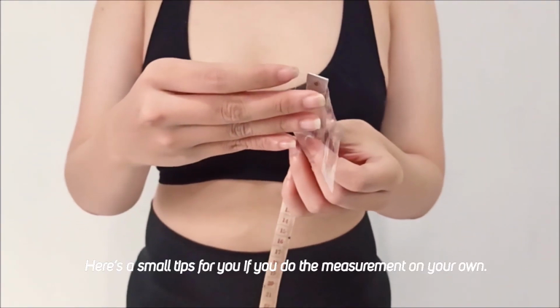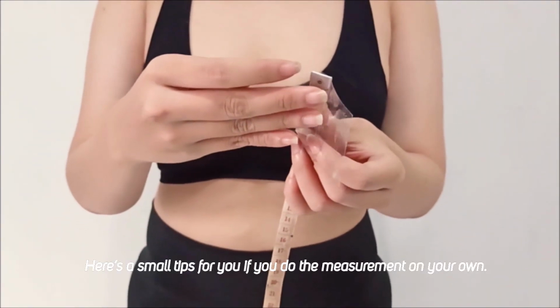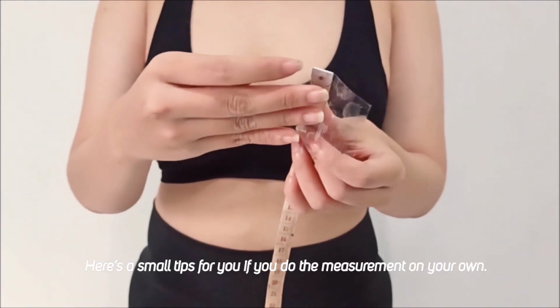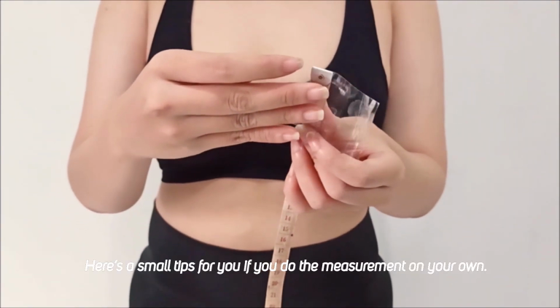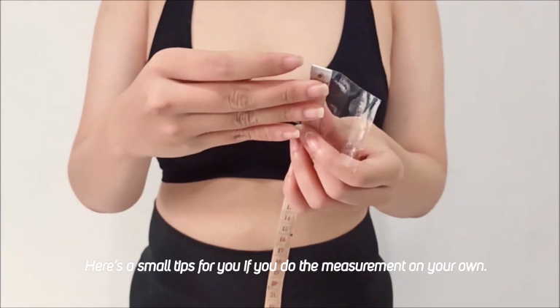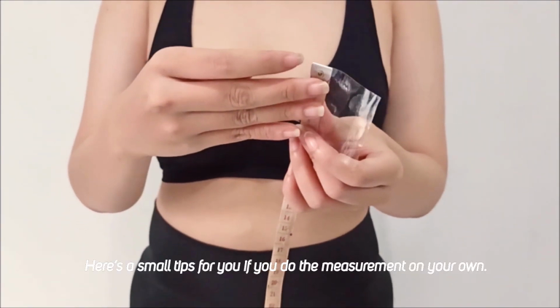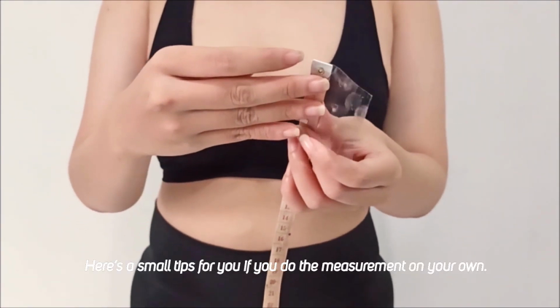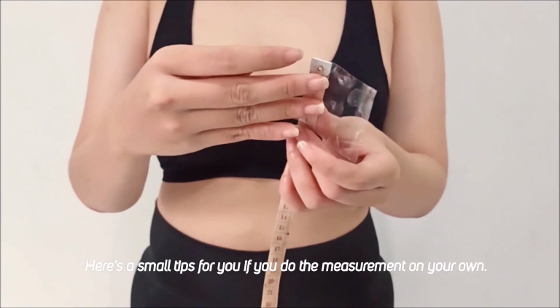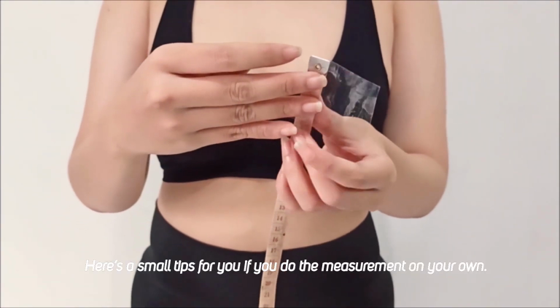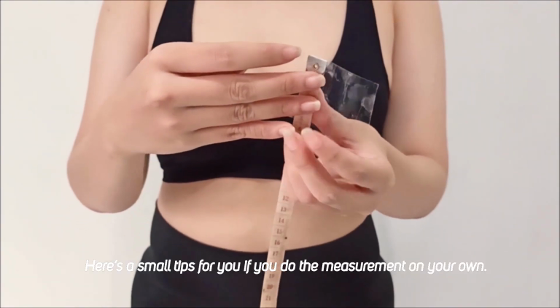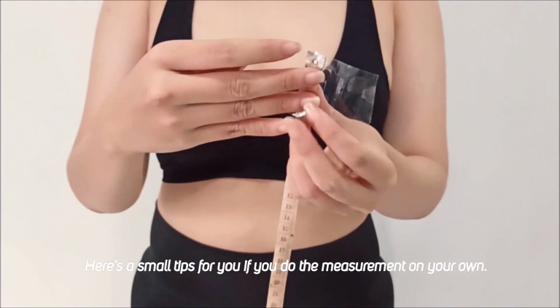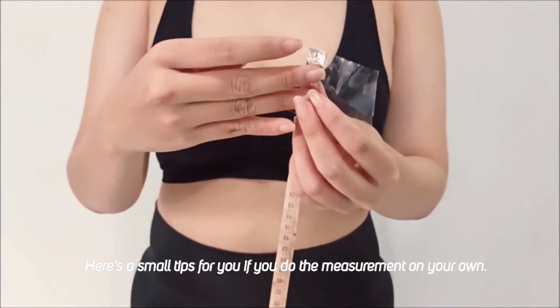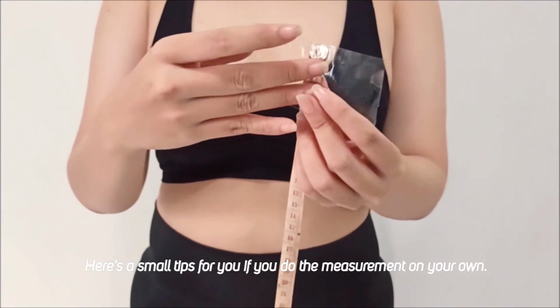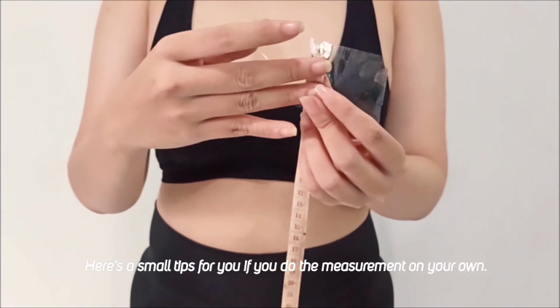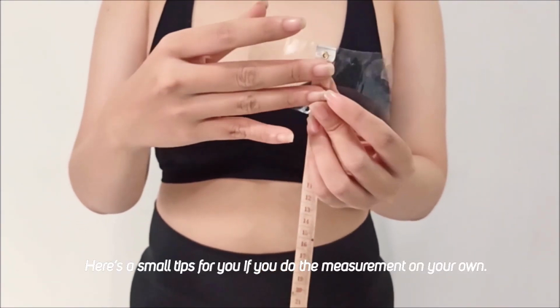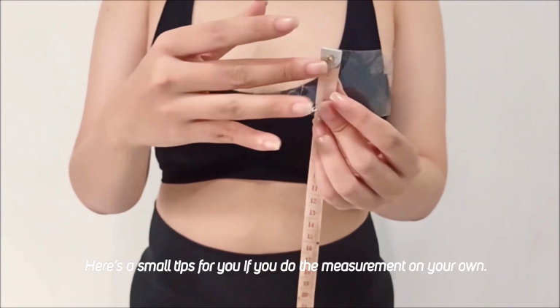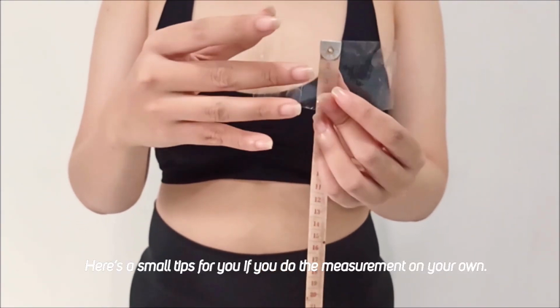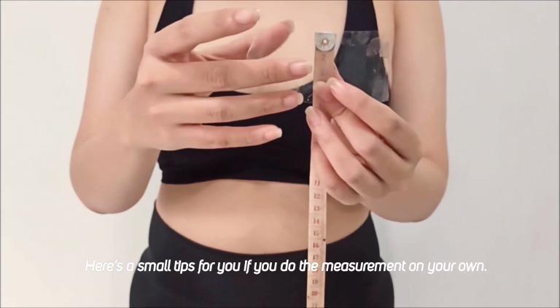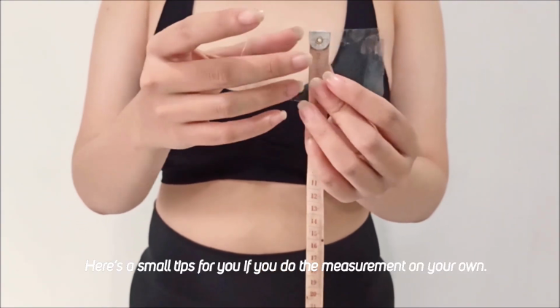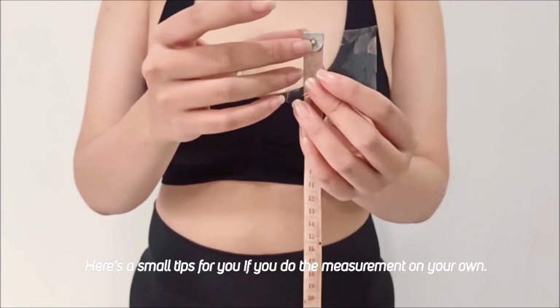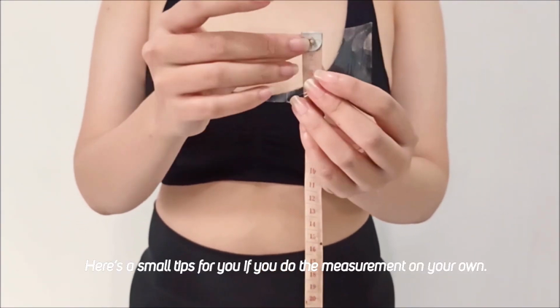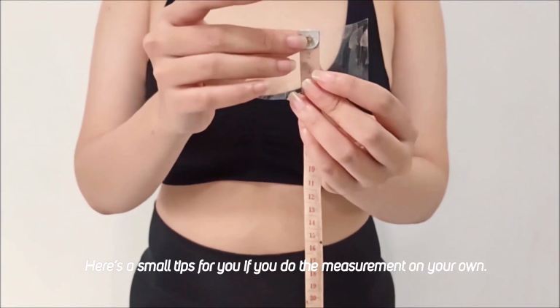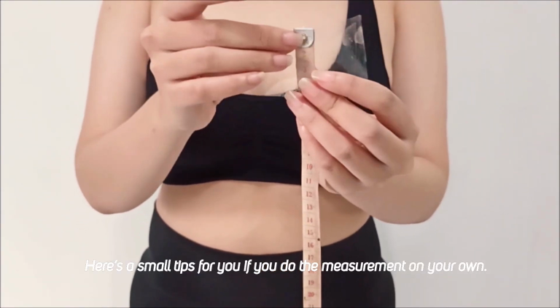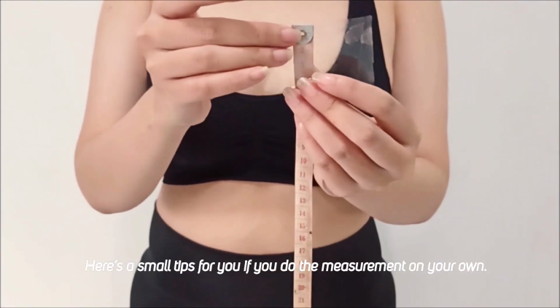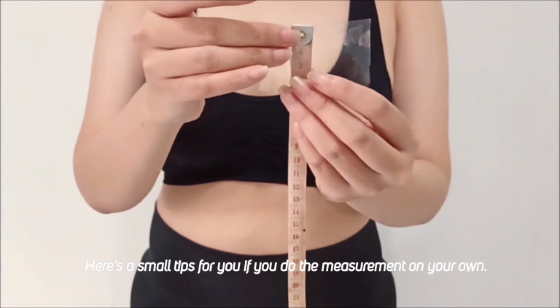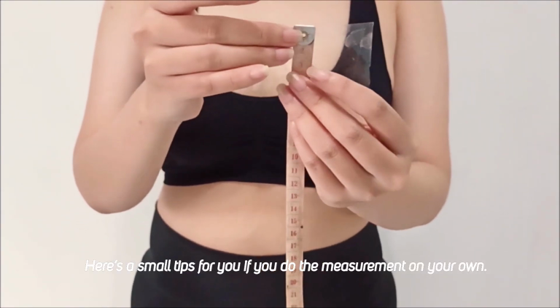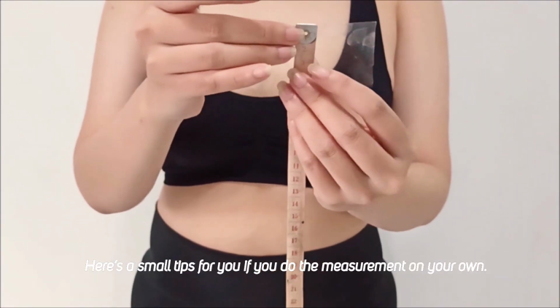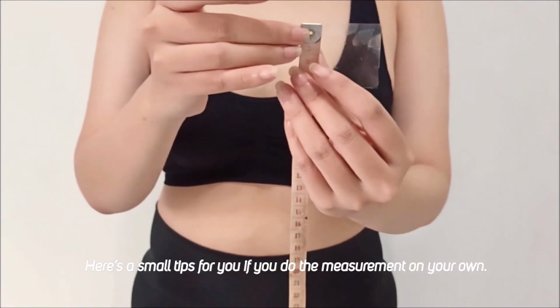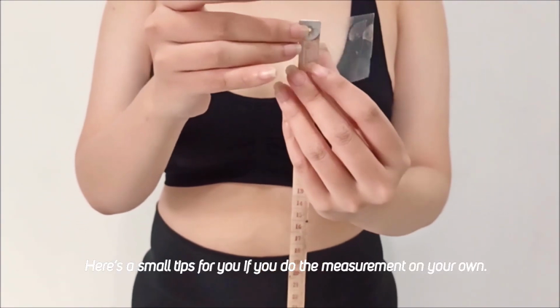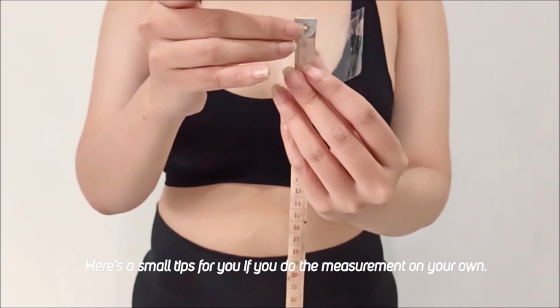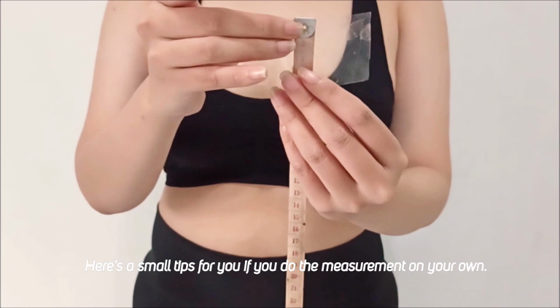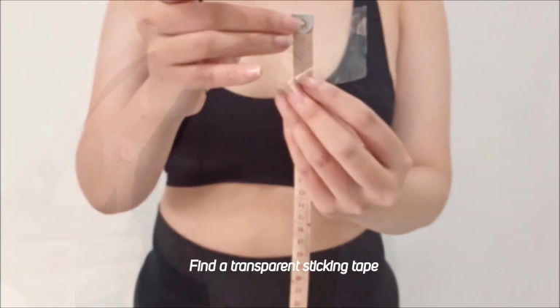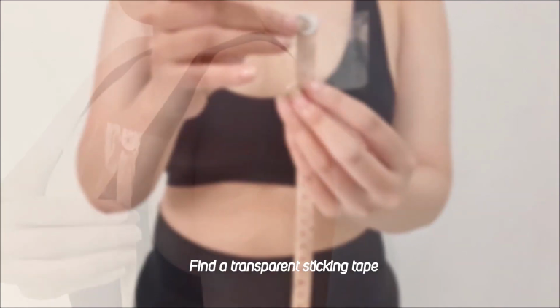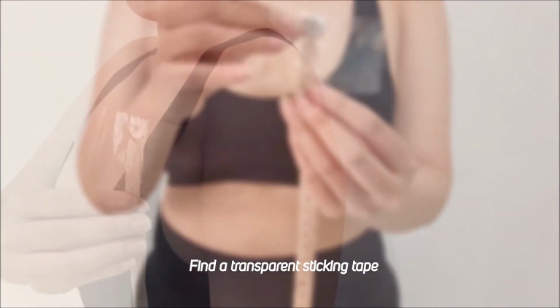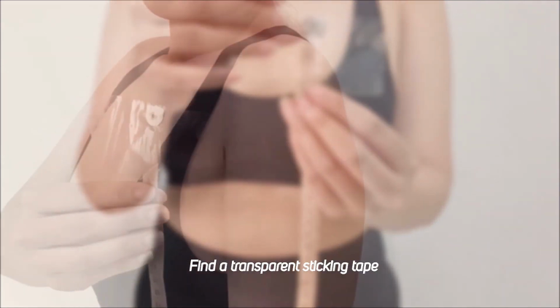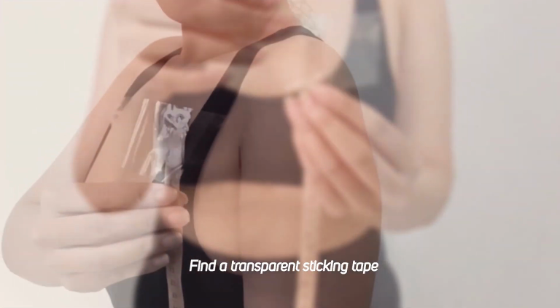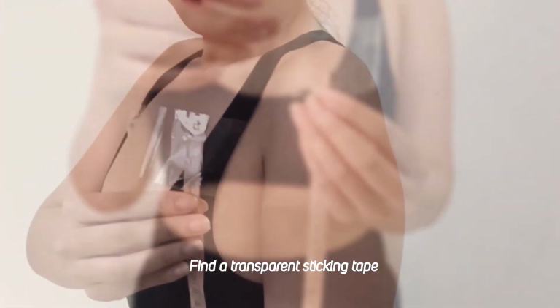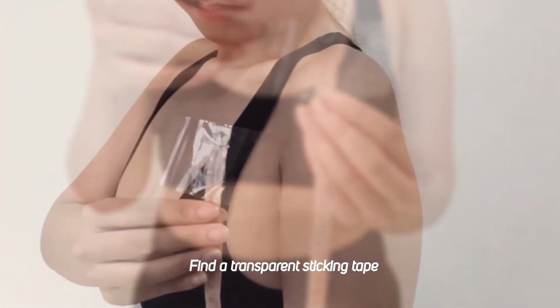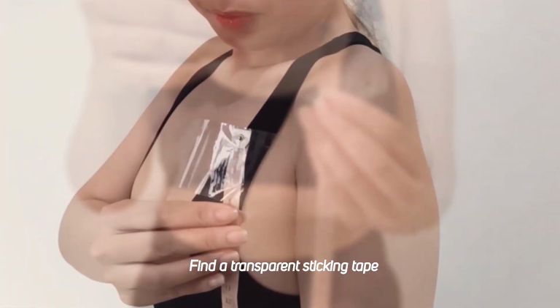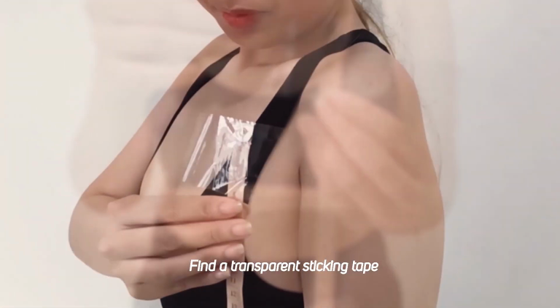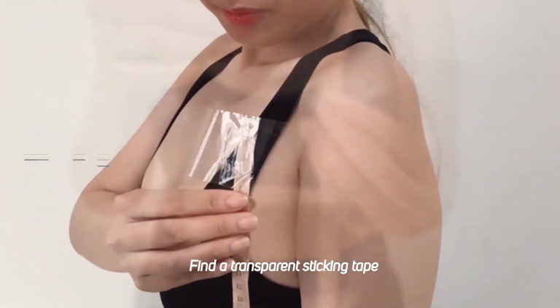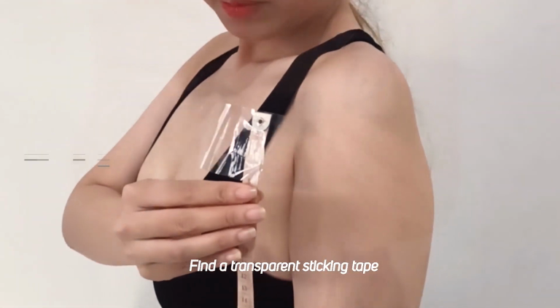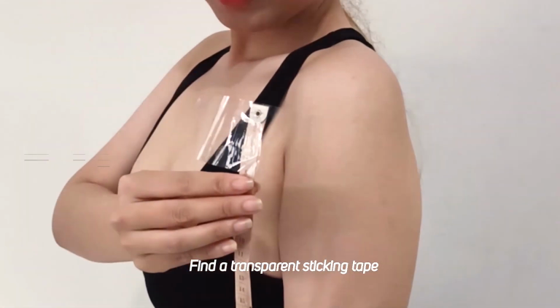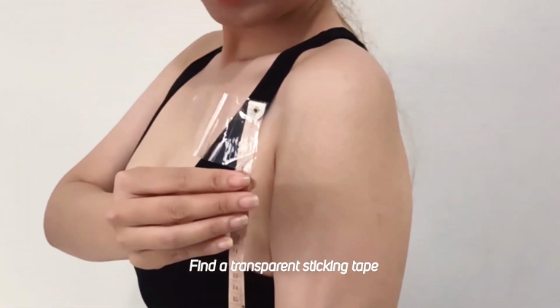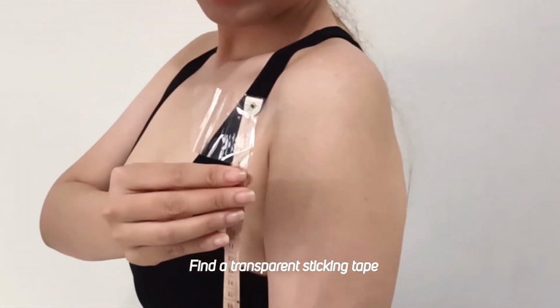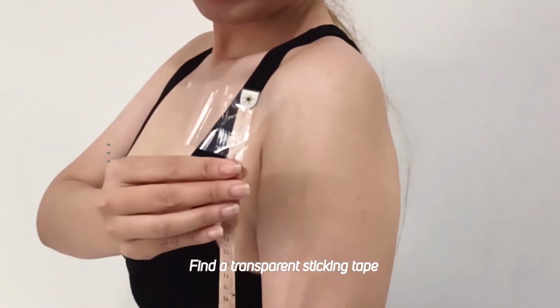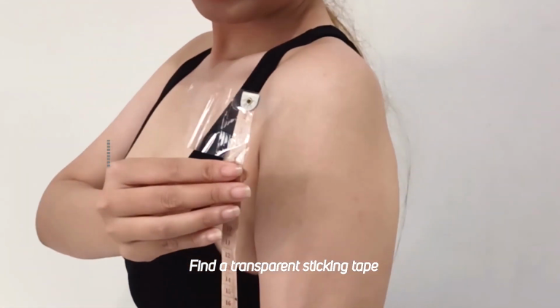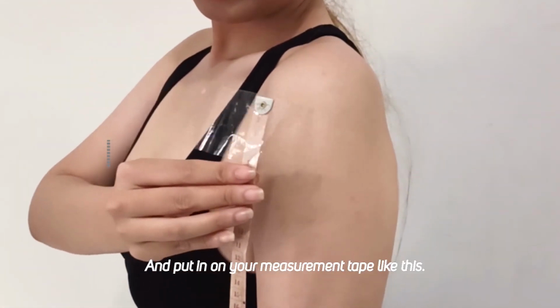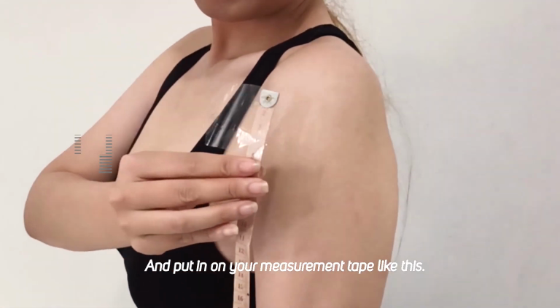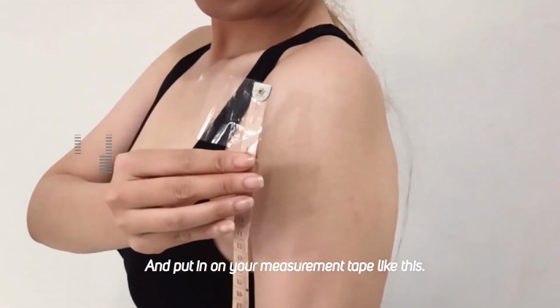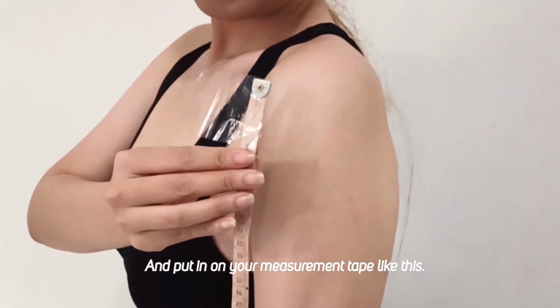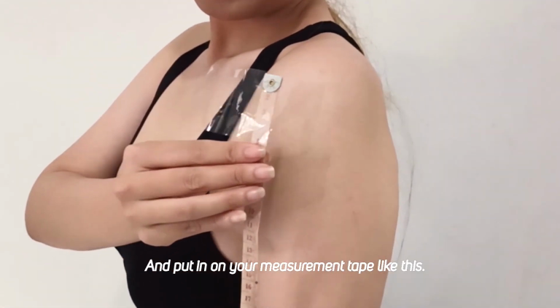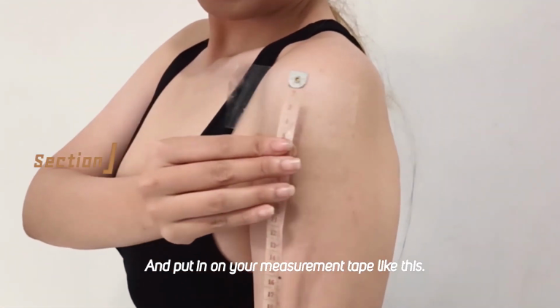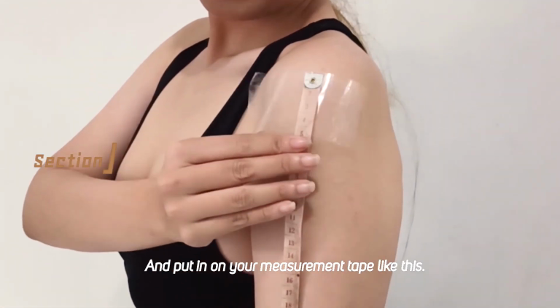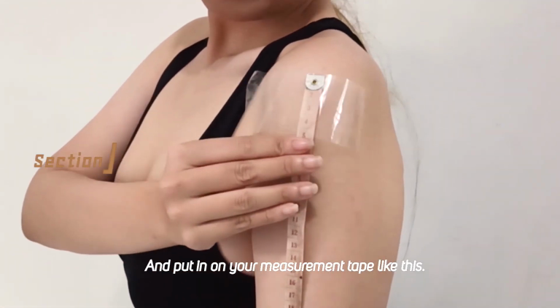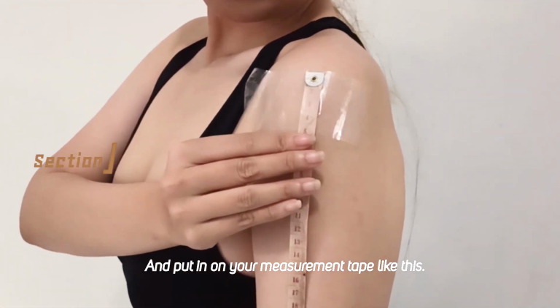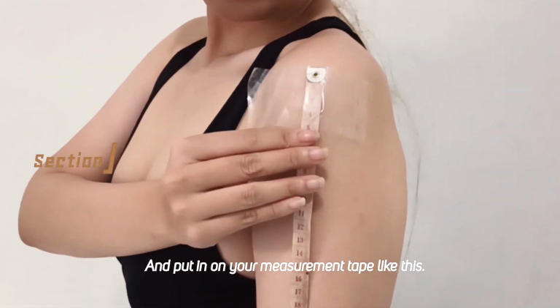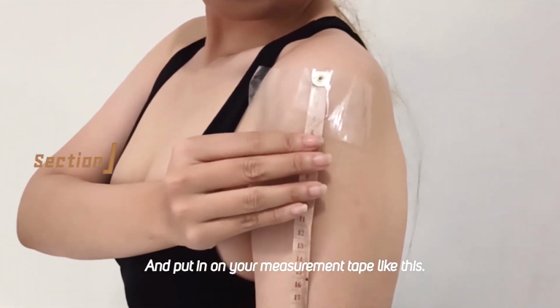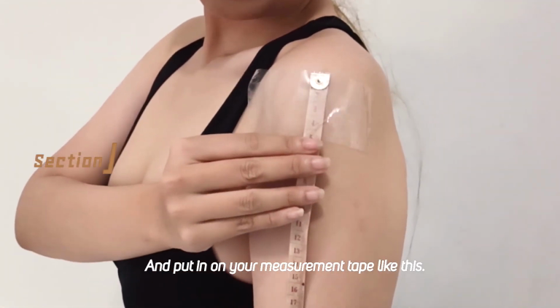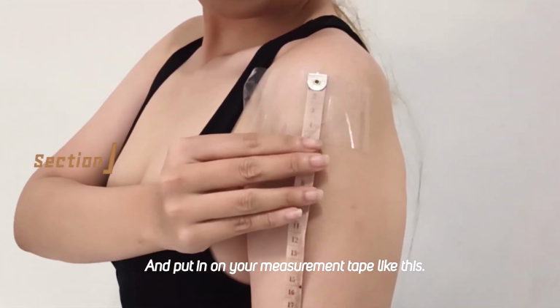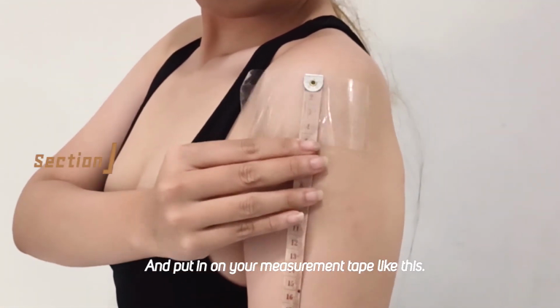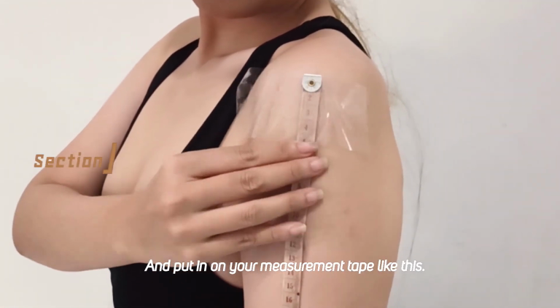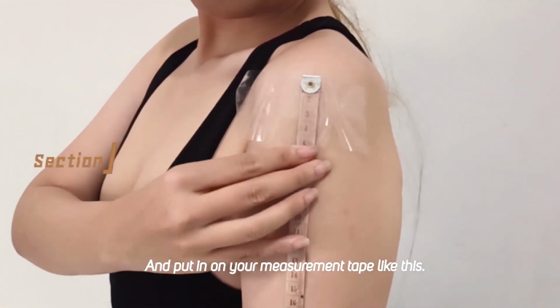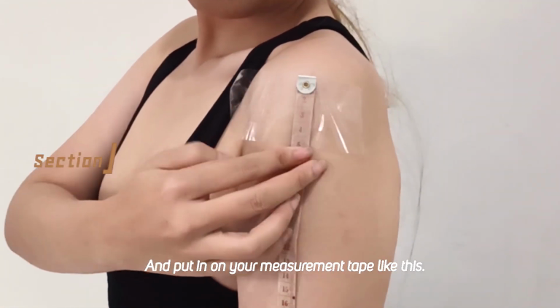Alright, here's a small tip for you. If you're doing this on your own, find some transforming tape and put it on your measuring tape just like this.